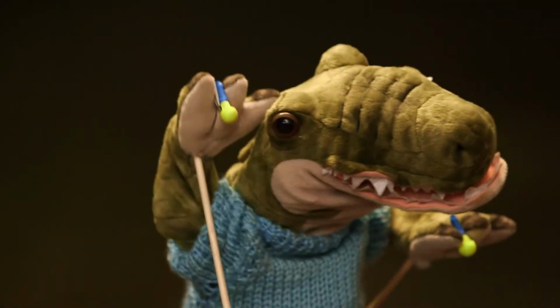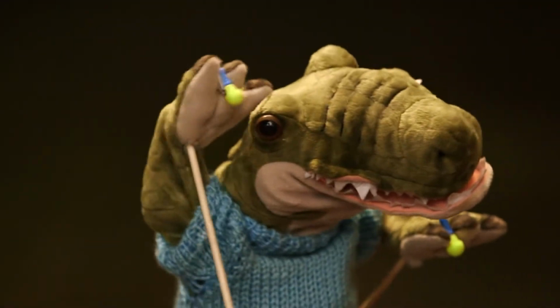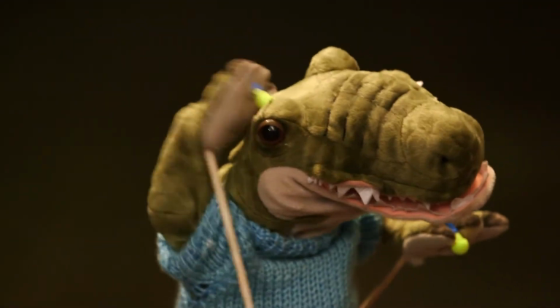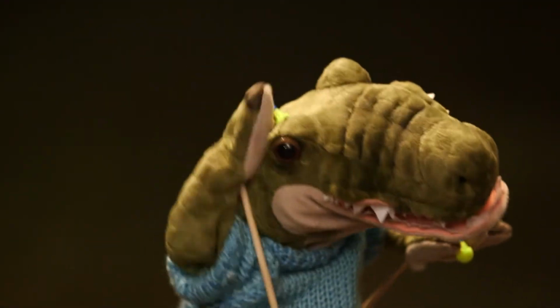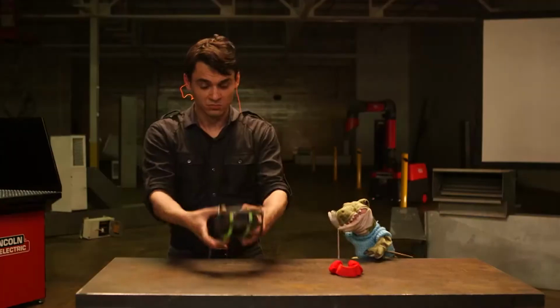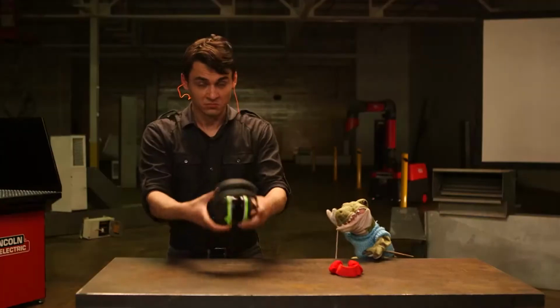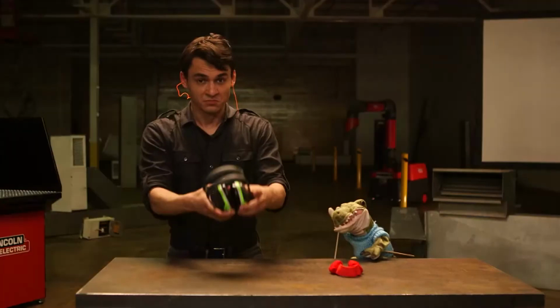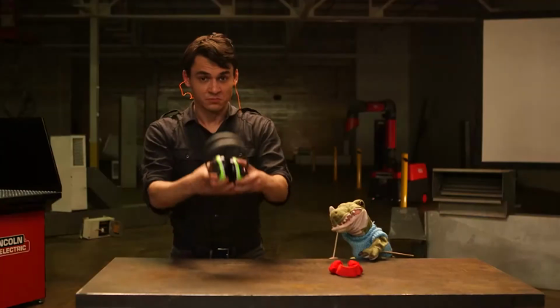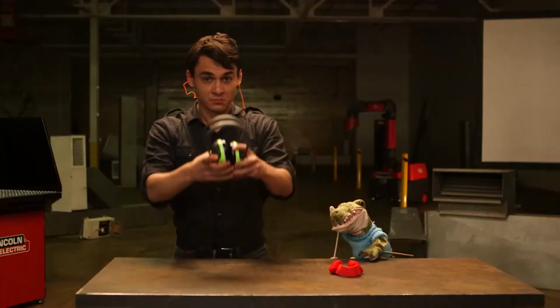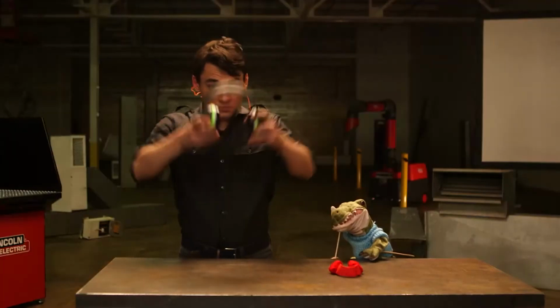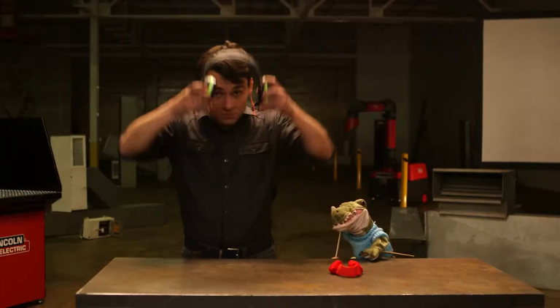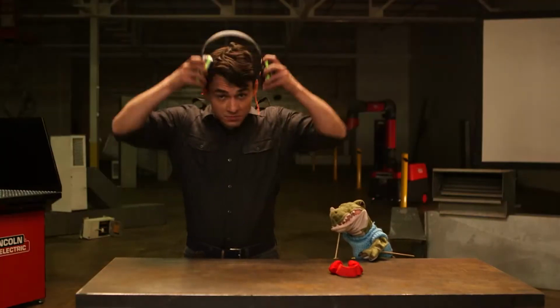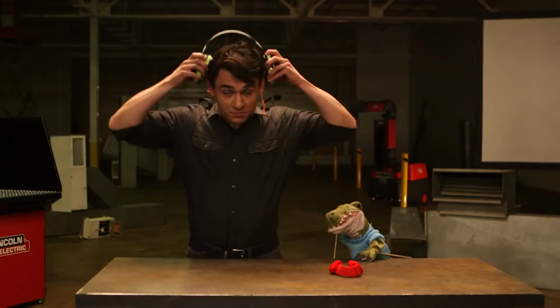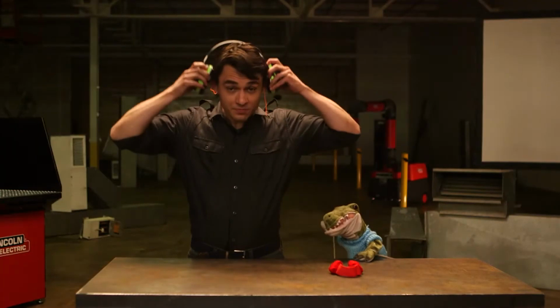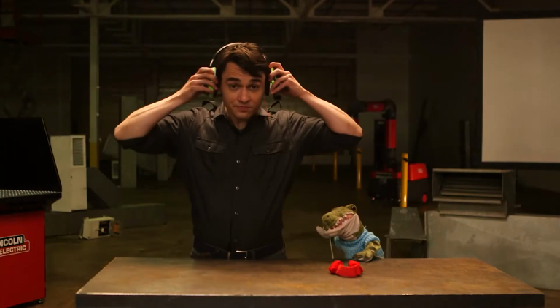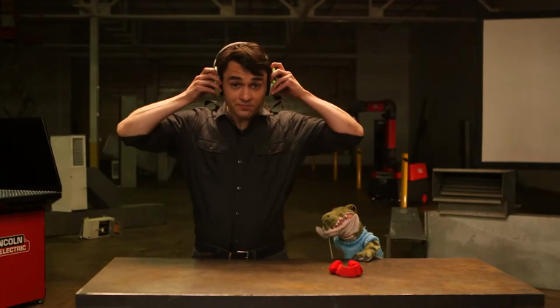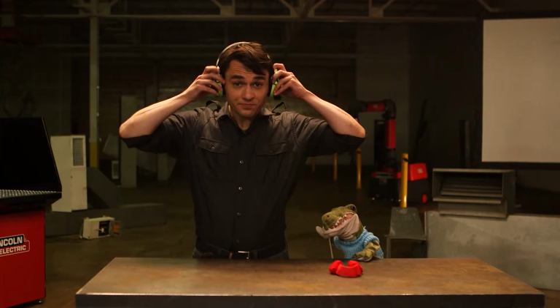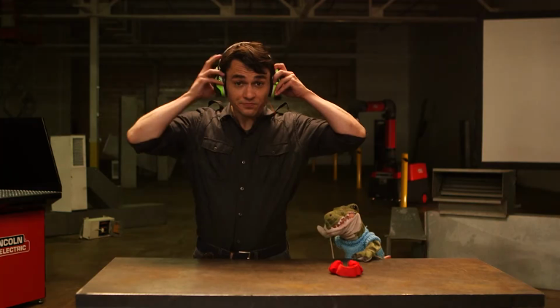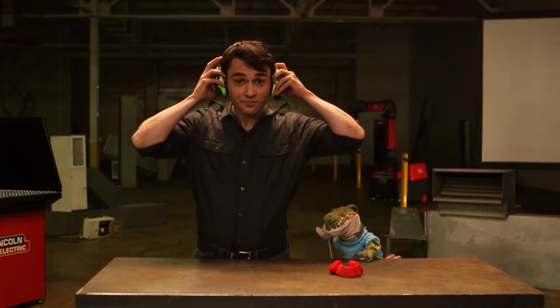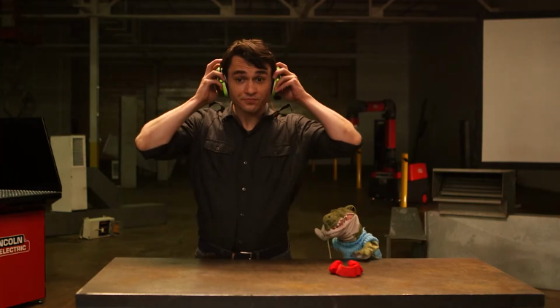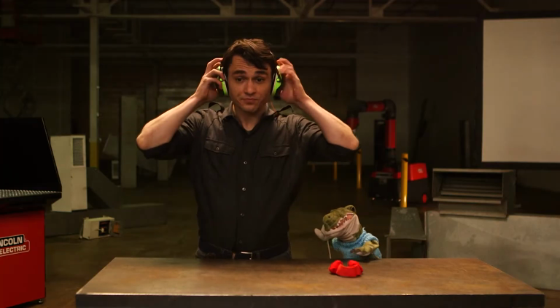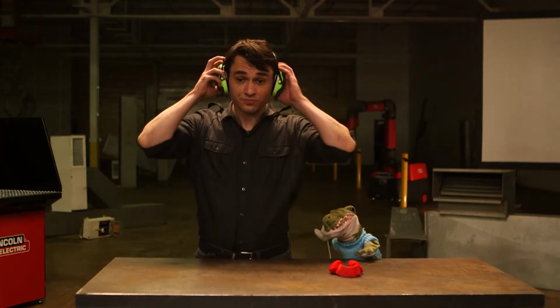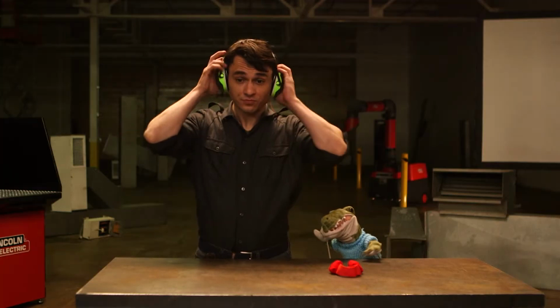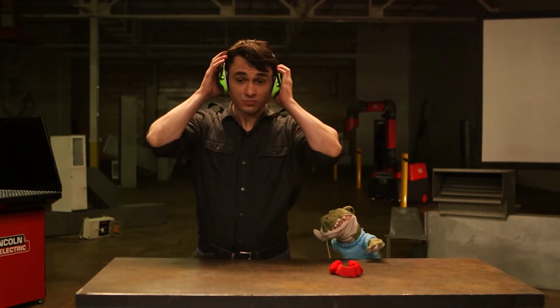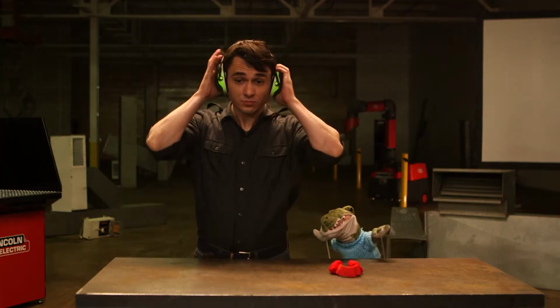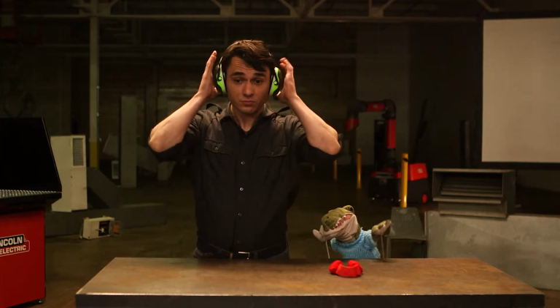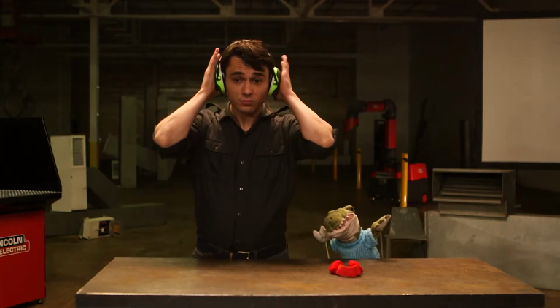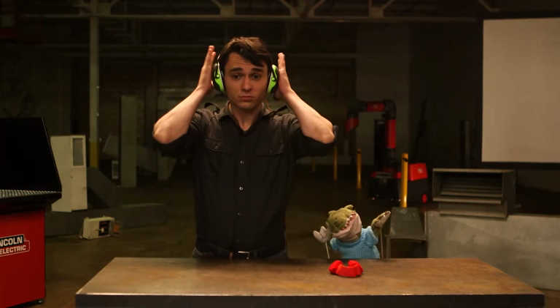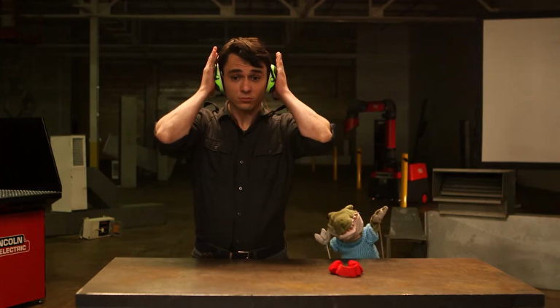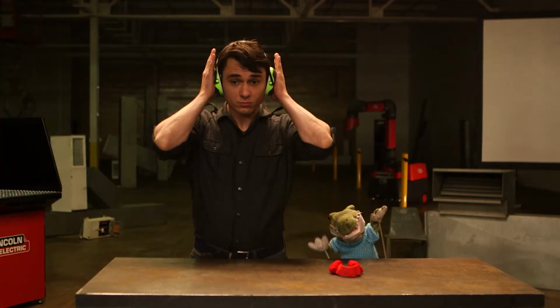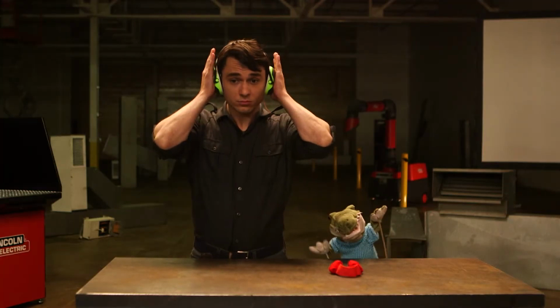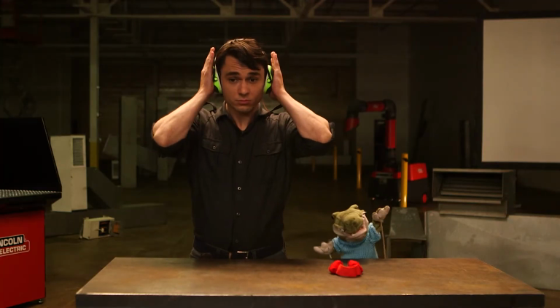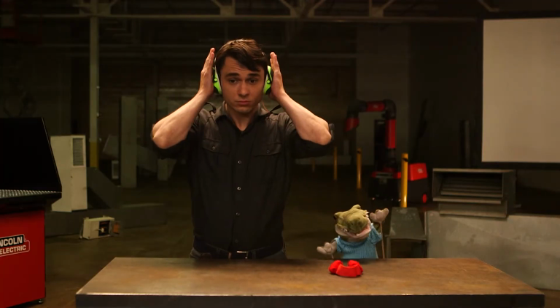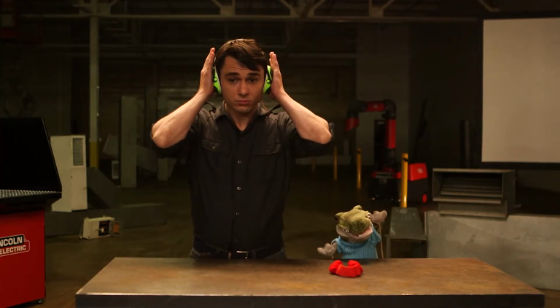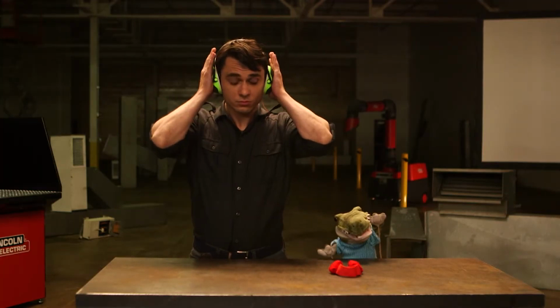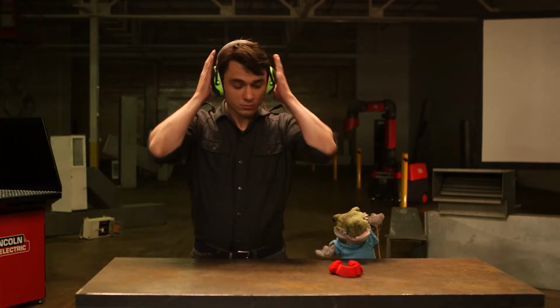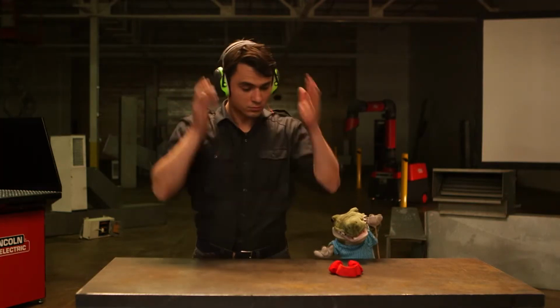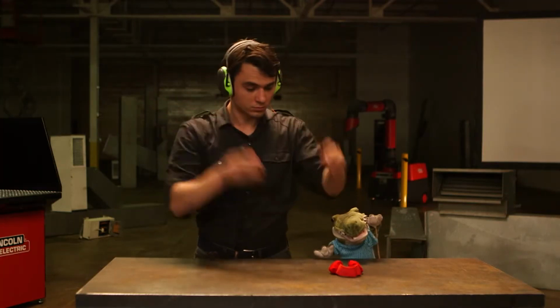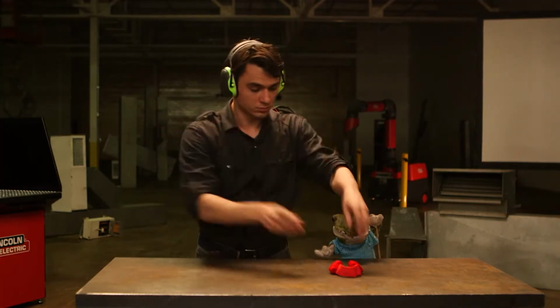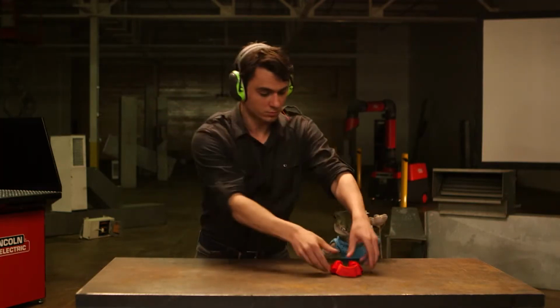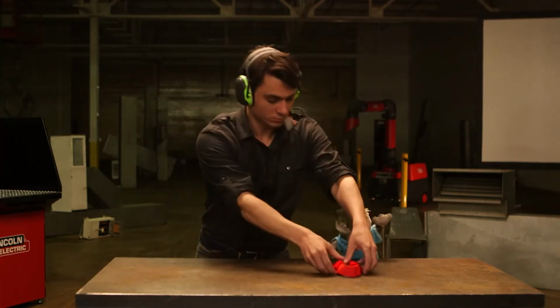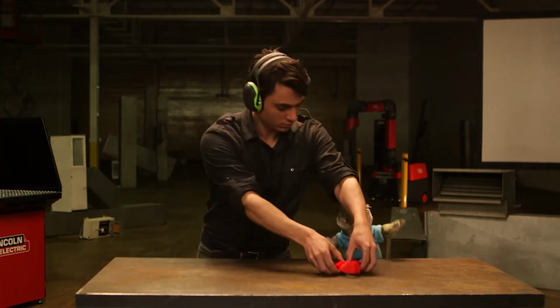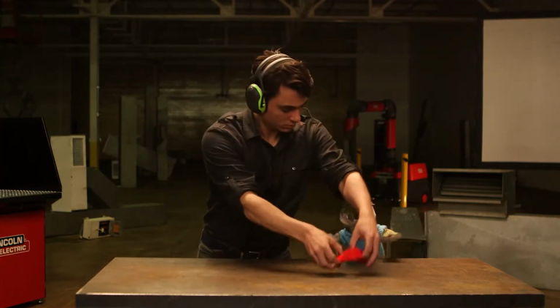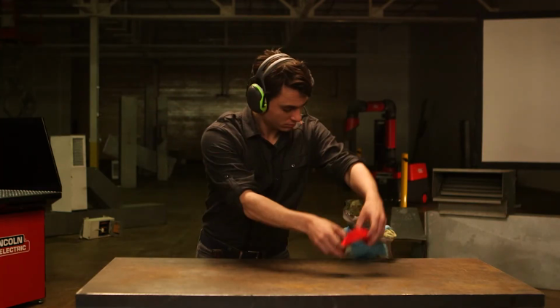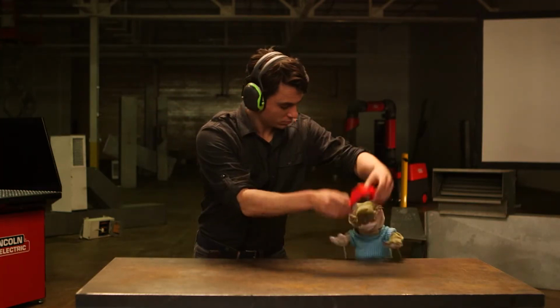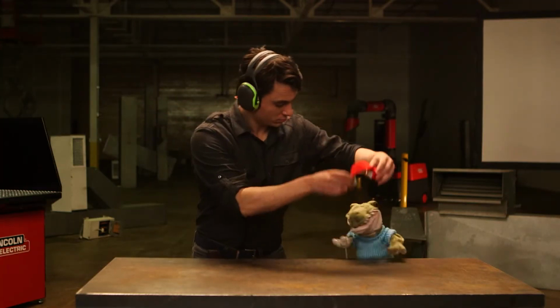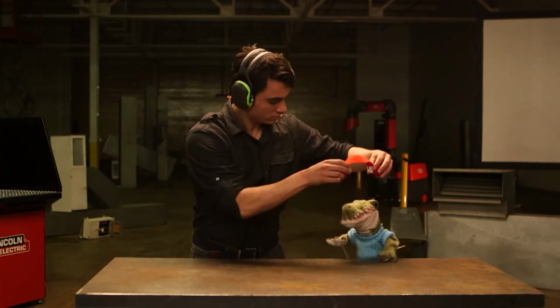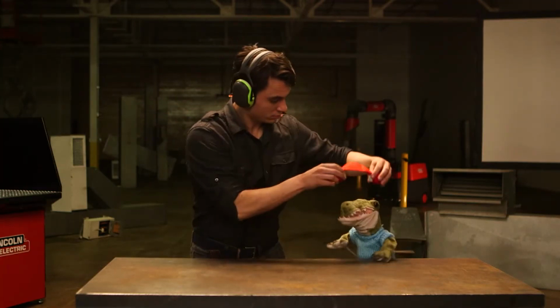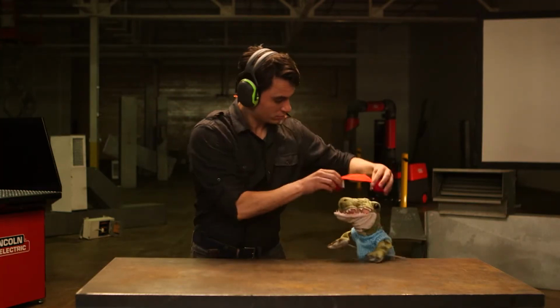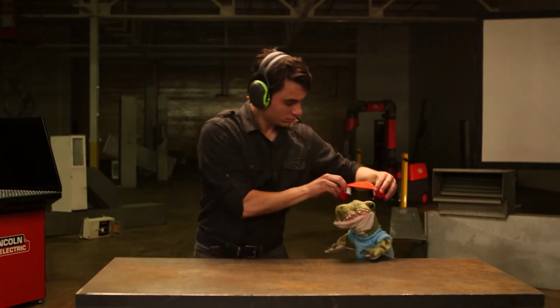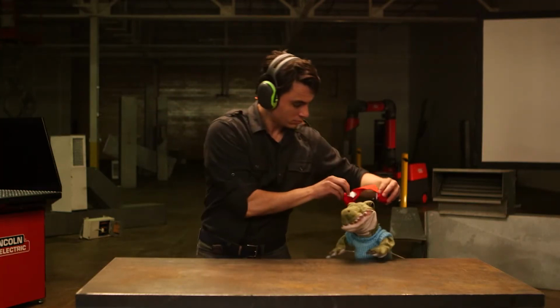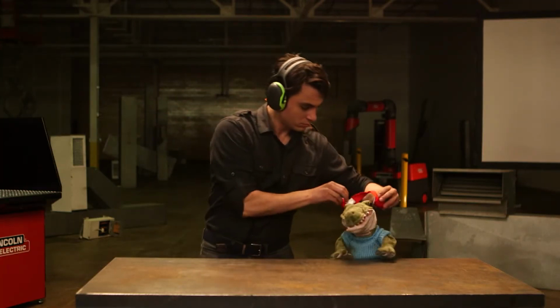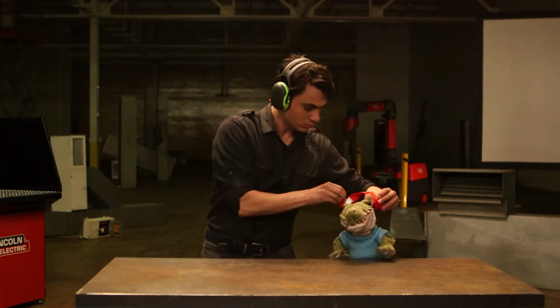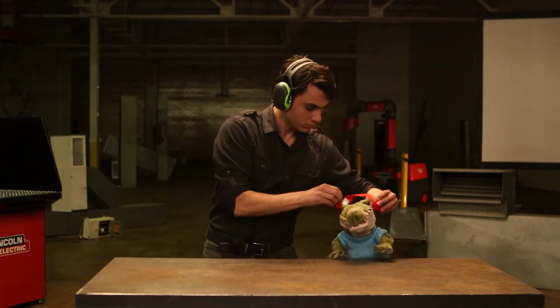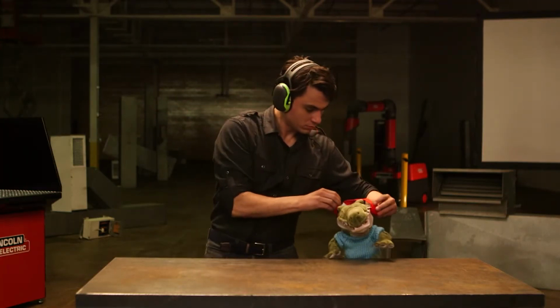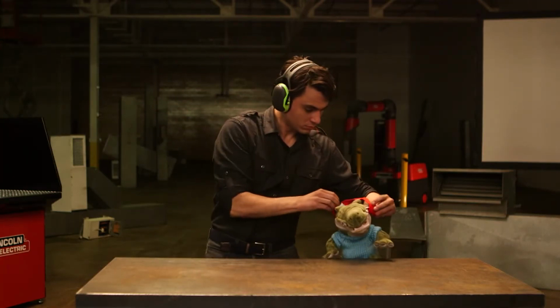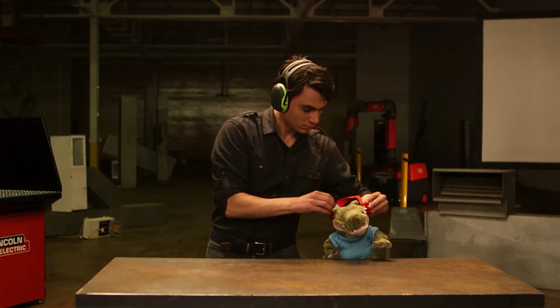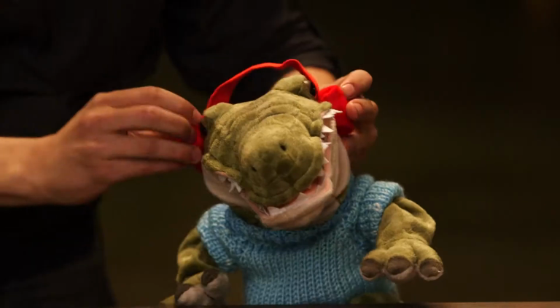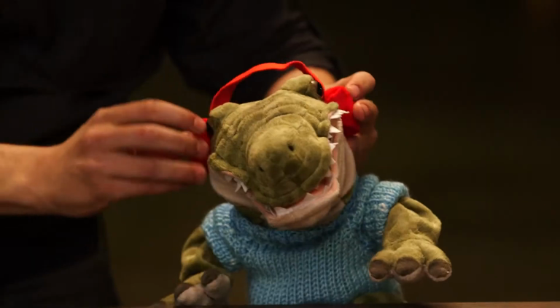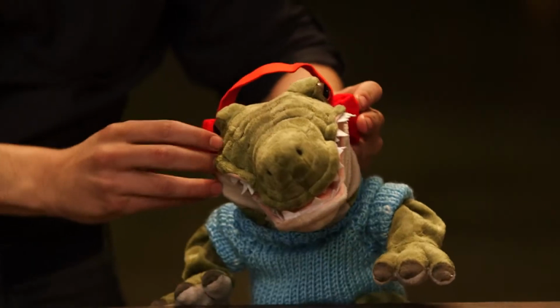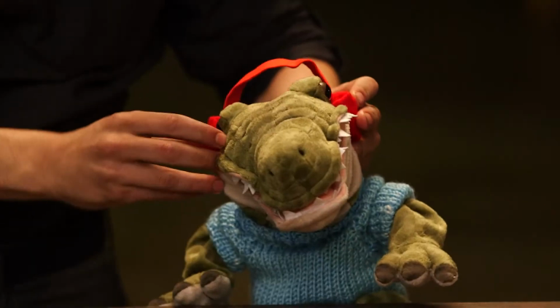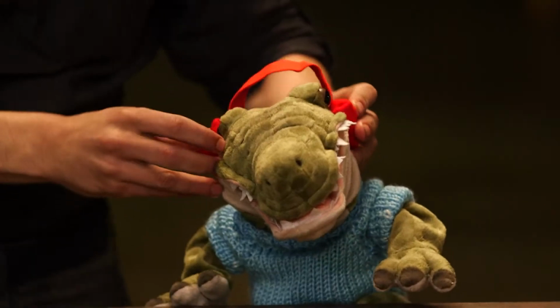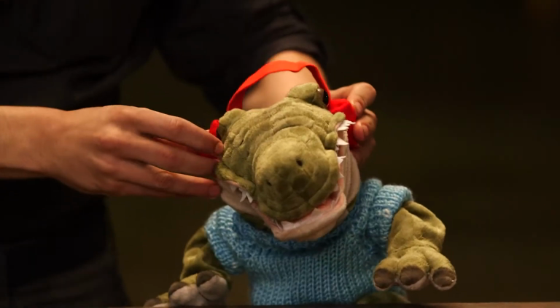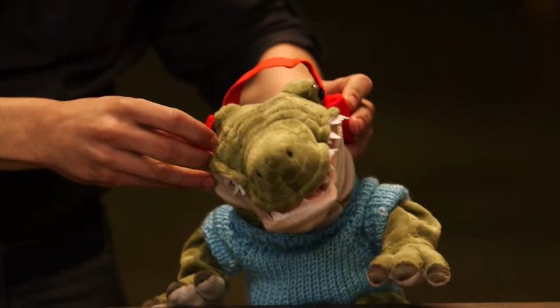Plasma cutting and CNC operation can cause very loud noise levels that can damage your hearing. Protect your hearing with earplugs and/or ear muffs. Noise should be measured to be sure it does not exceed safe levels.